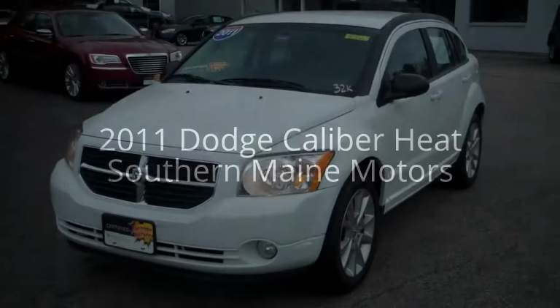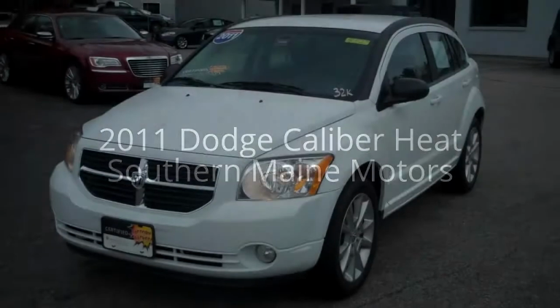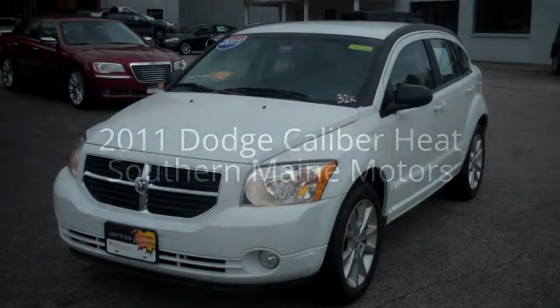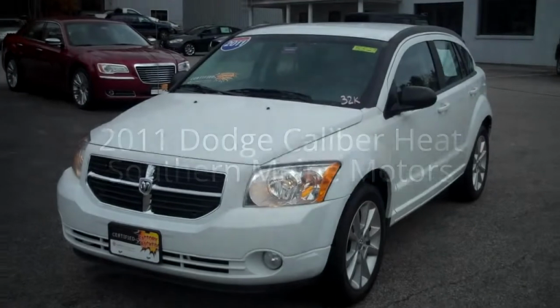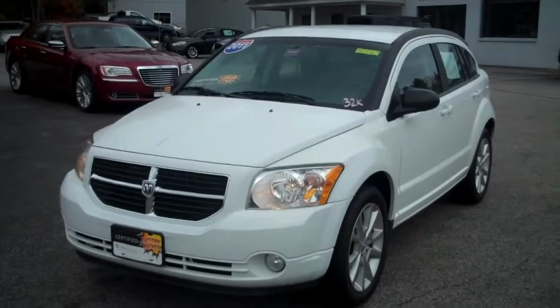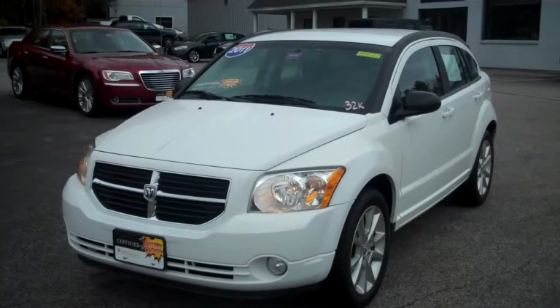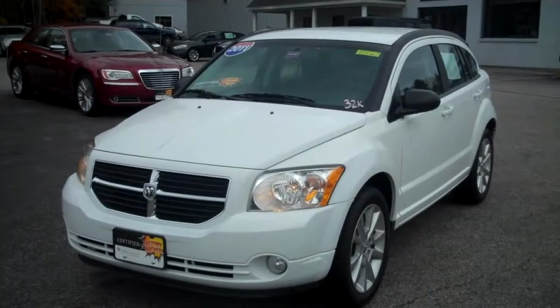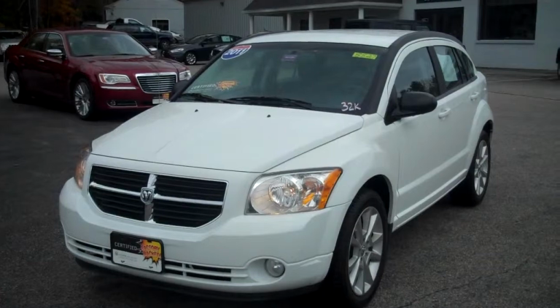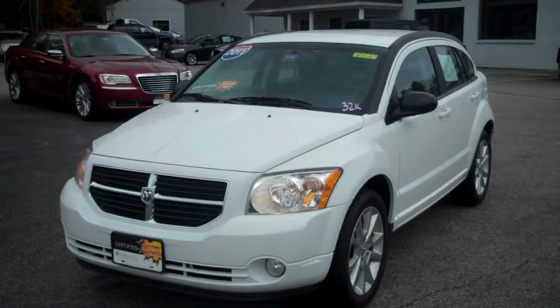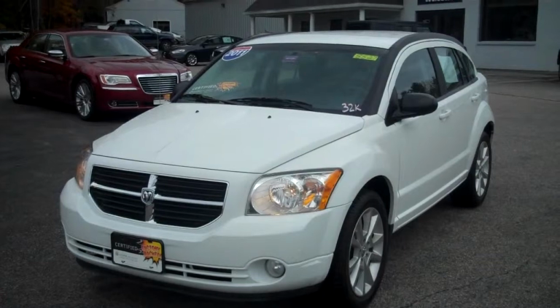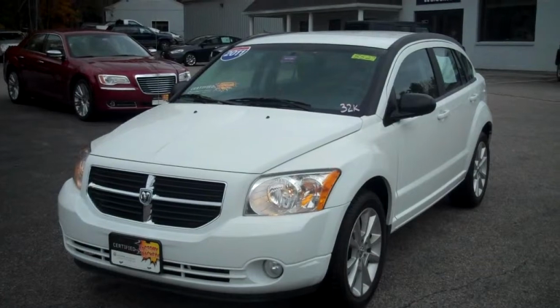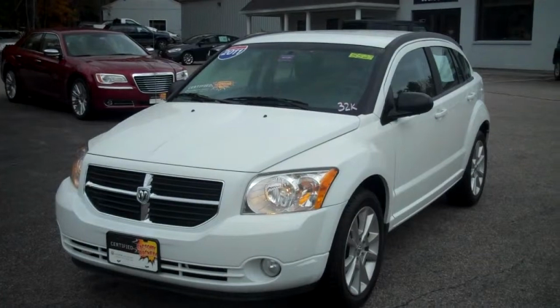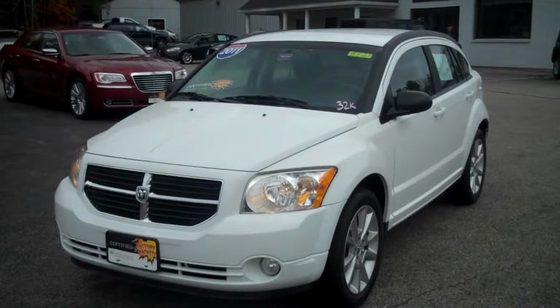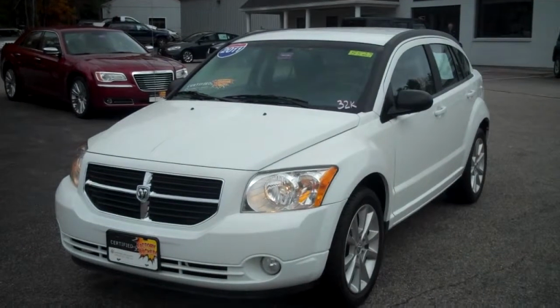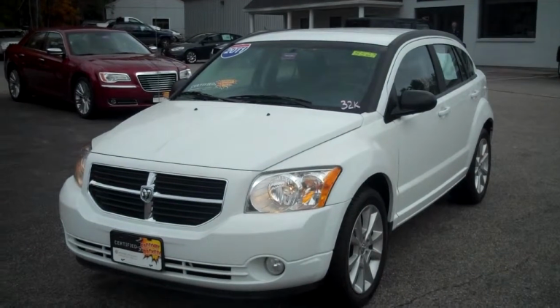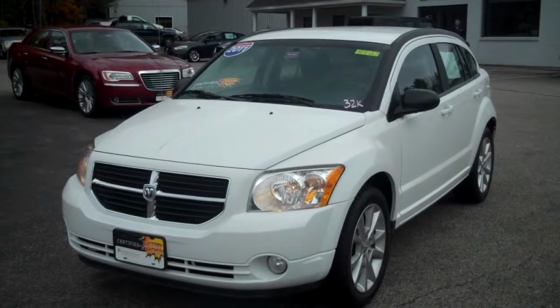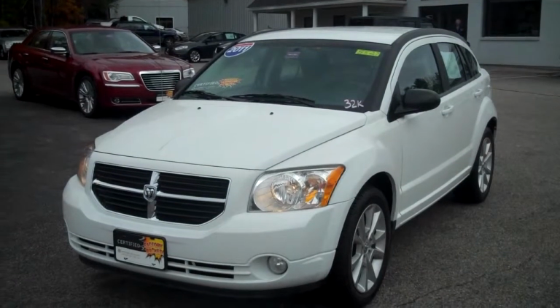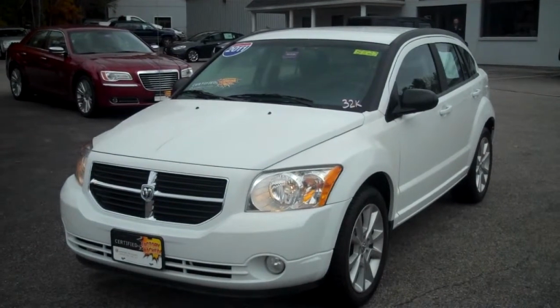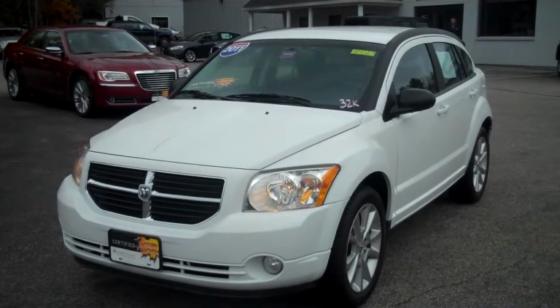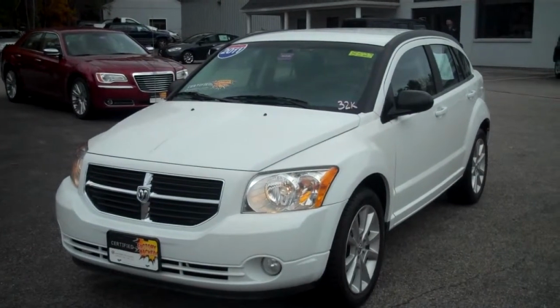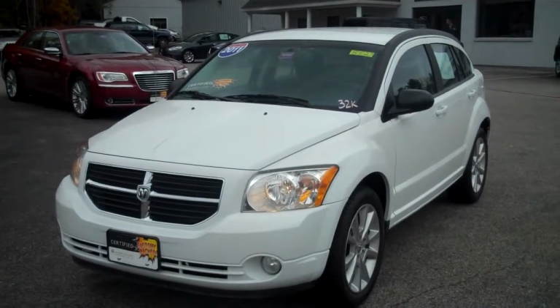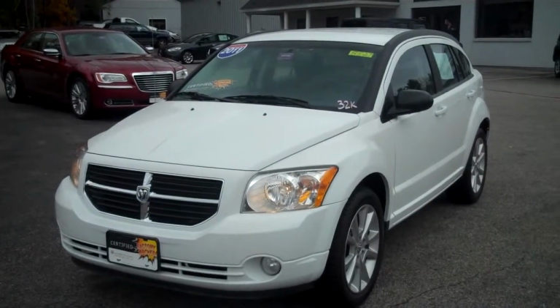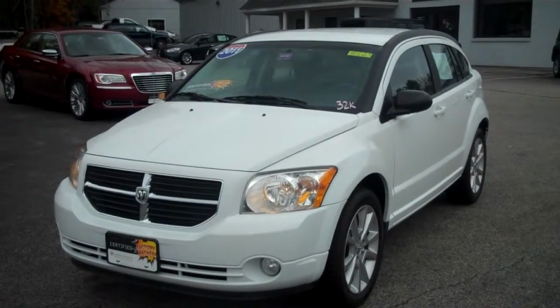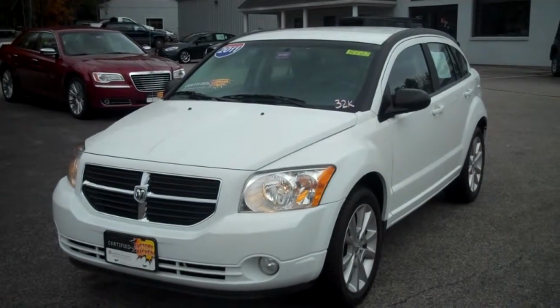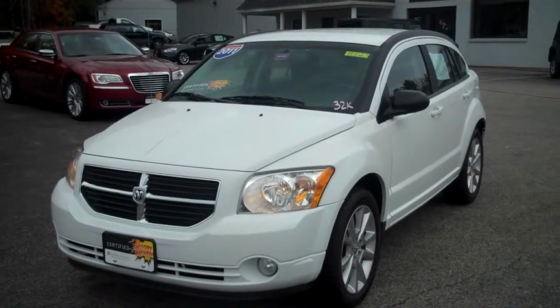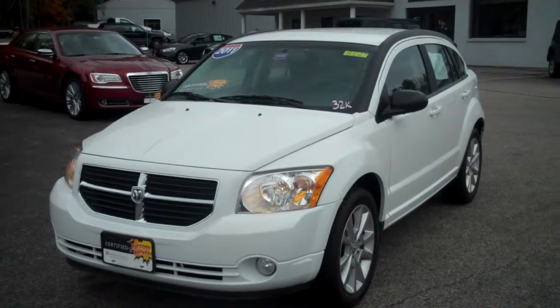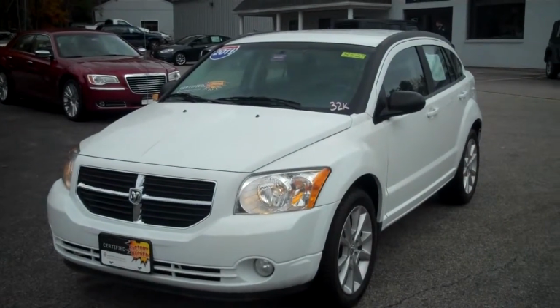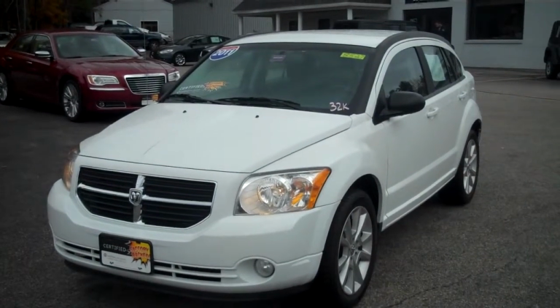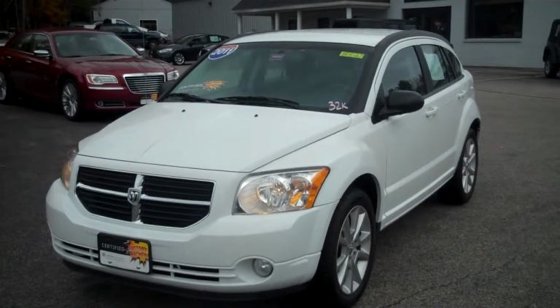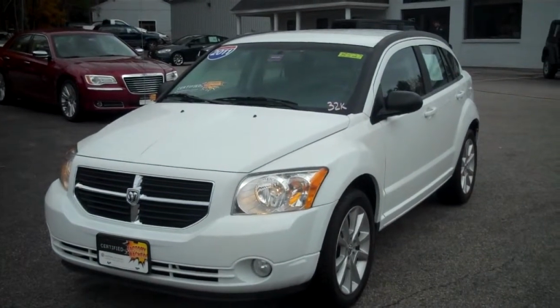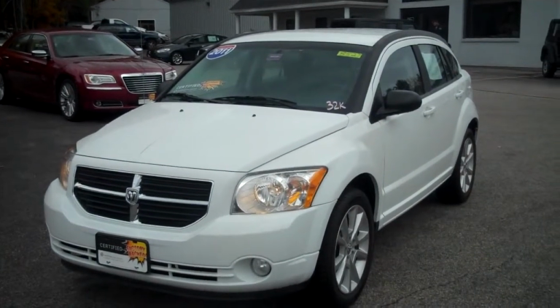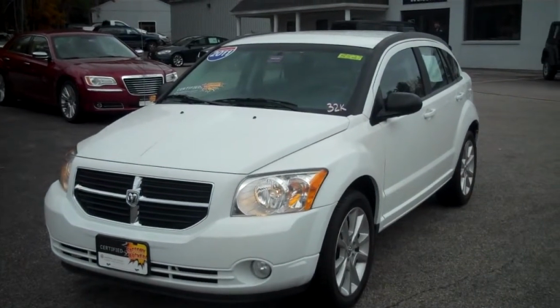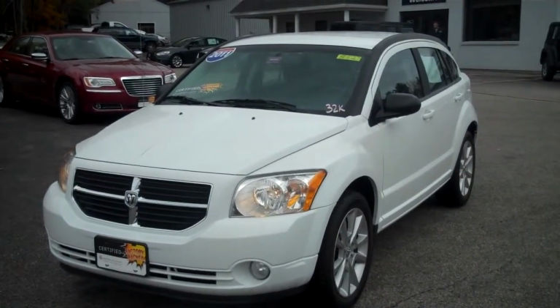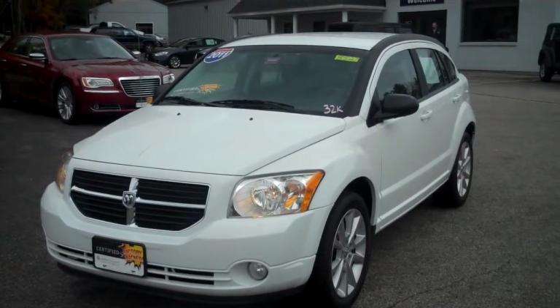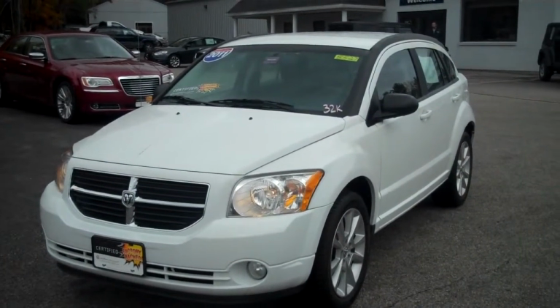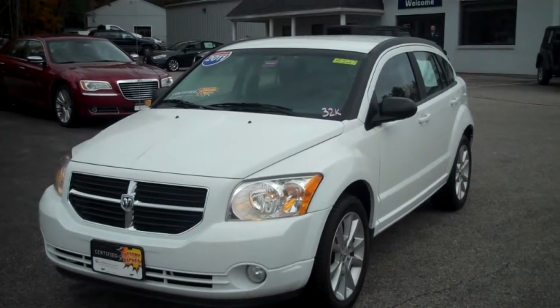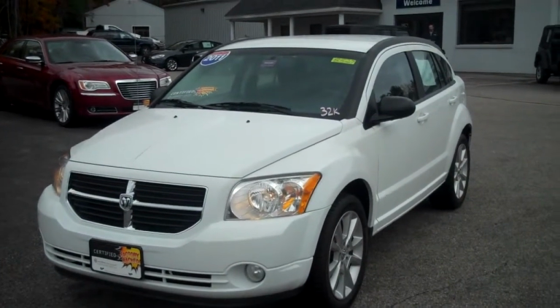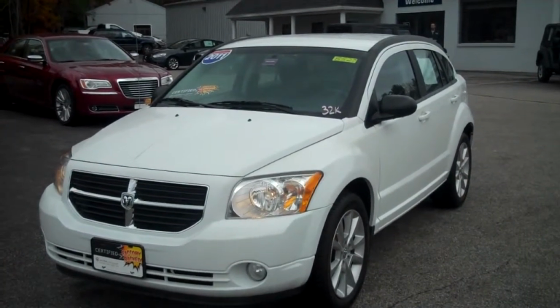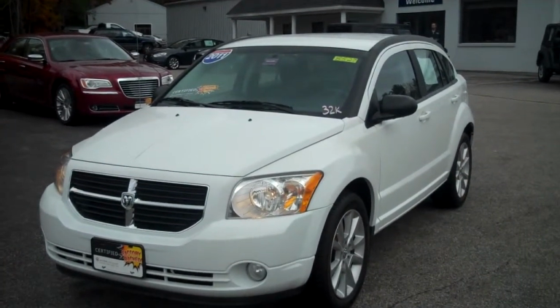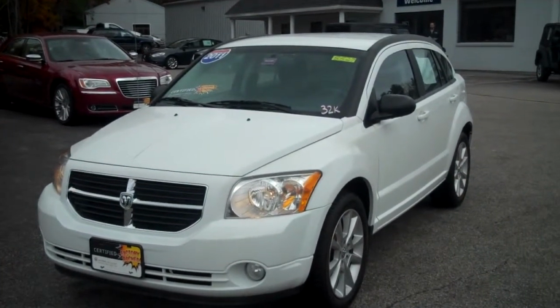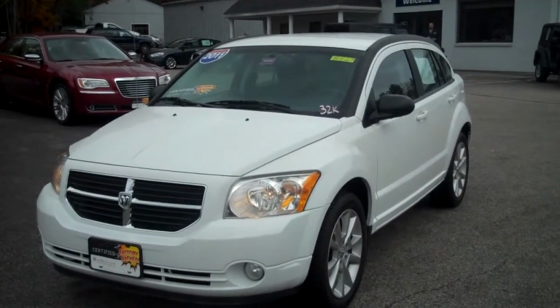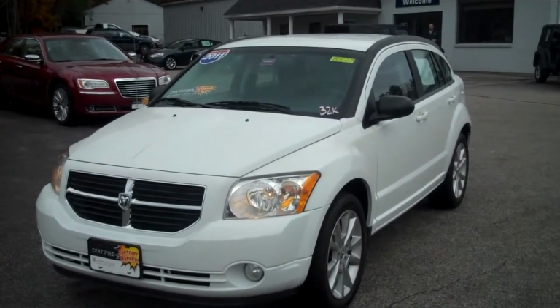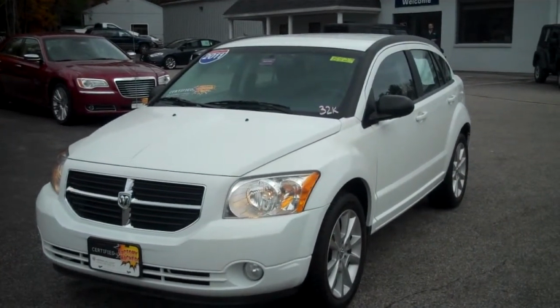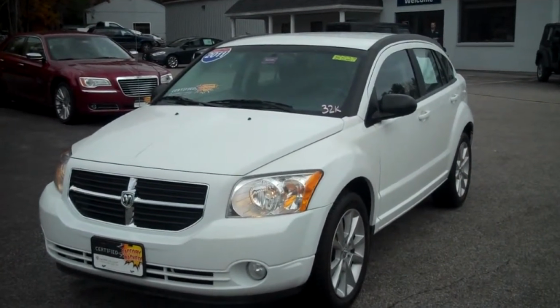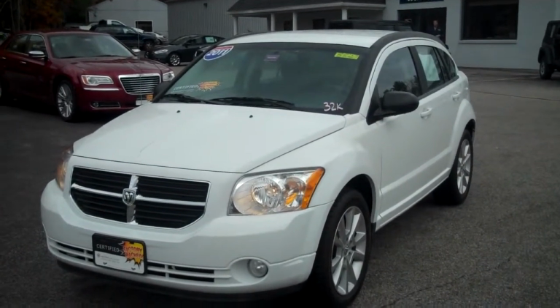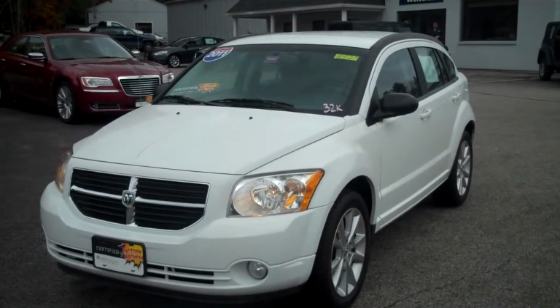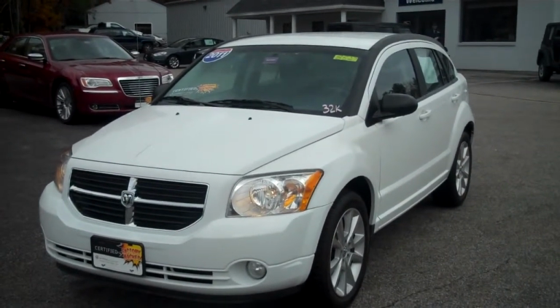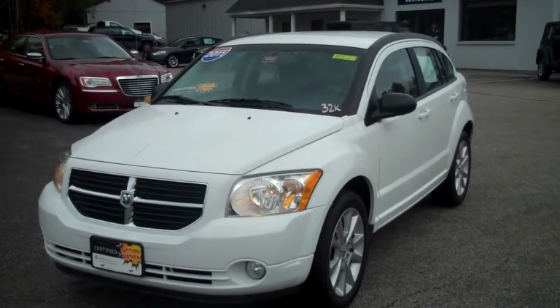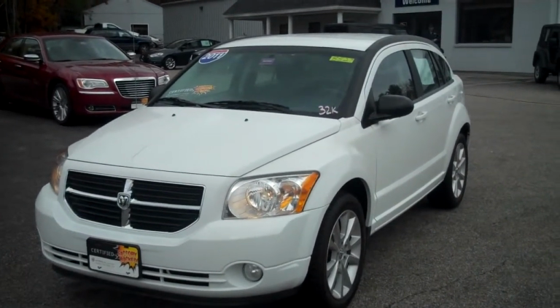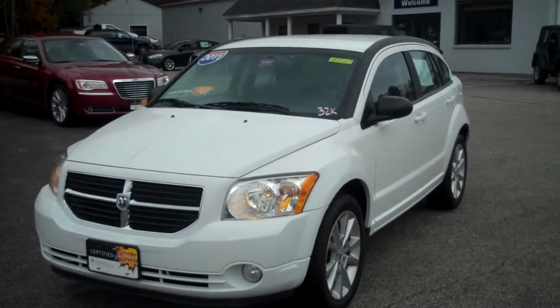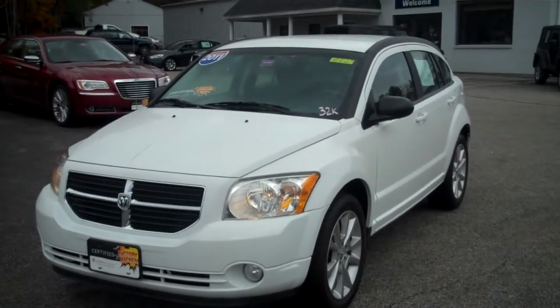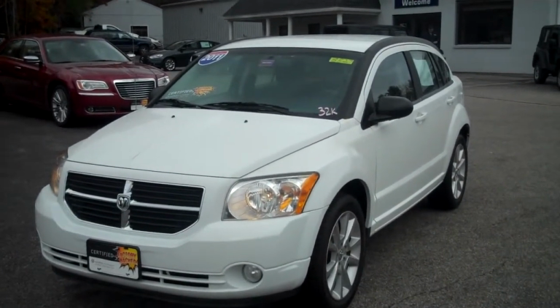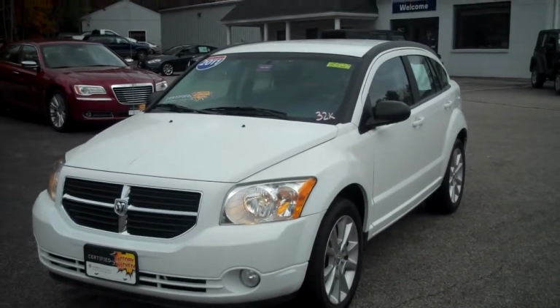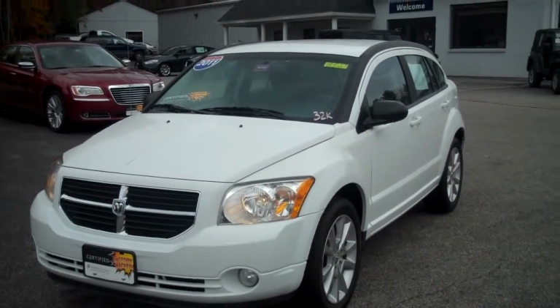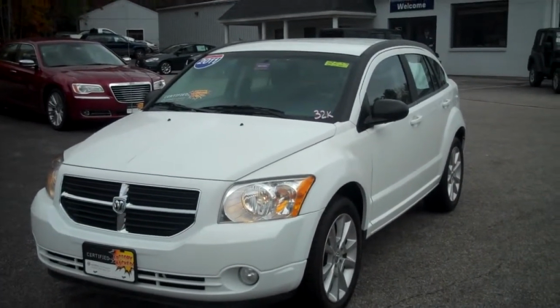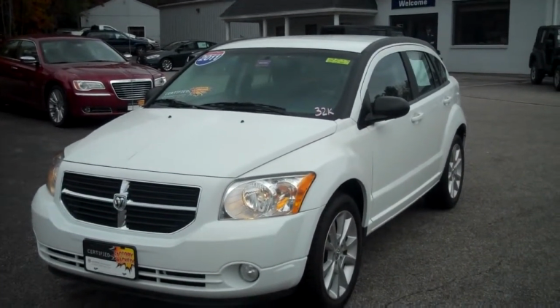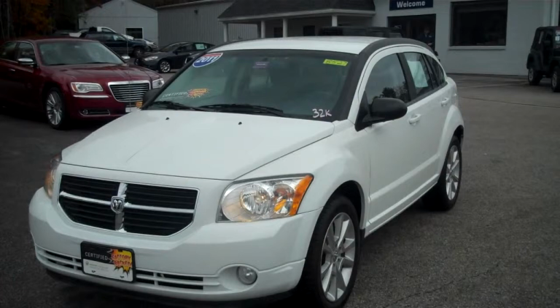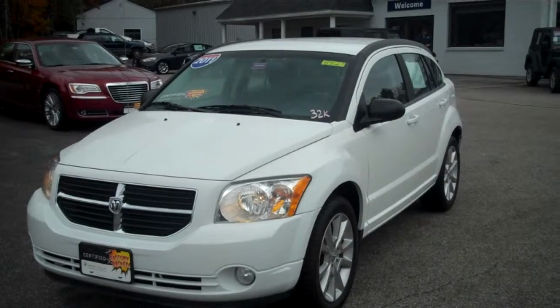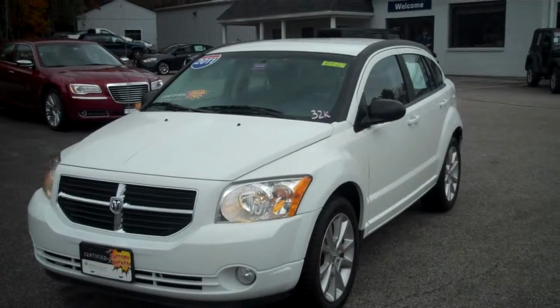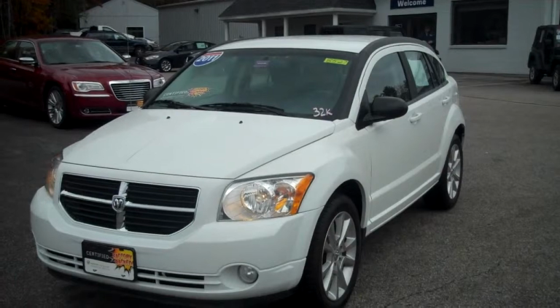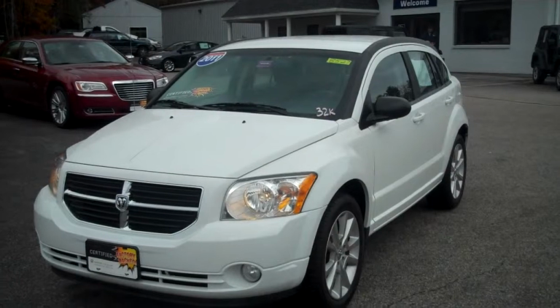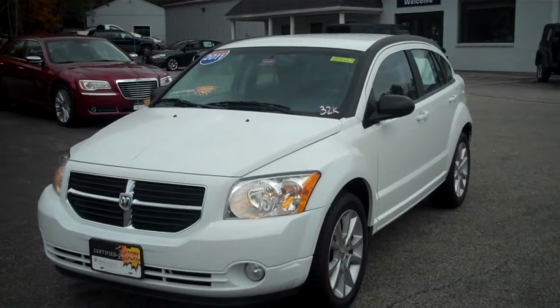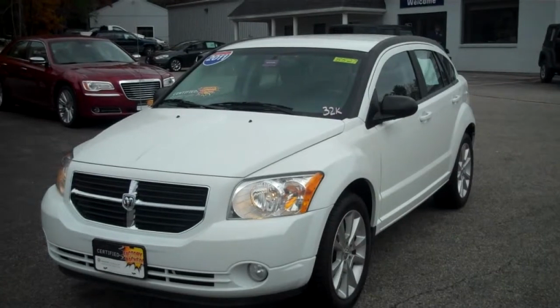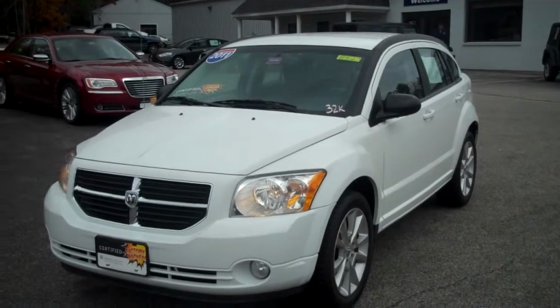Steve Smith, Southern Maine Motors here in Saco, Maine. Today with stock number 8527, this is a 2011 Dodge Caliber.